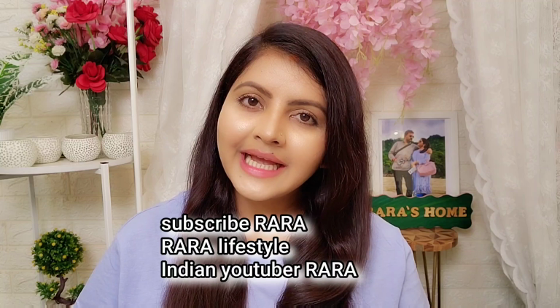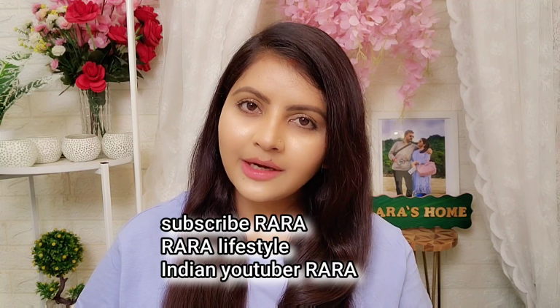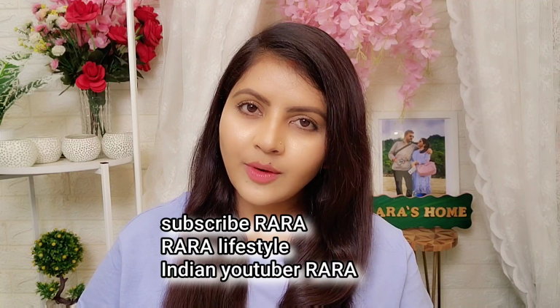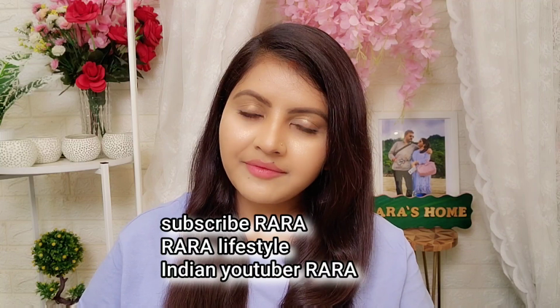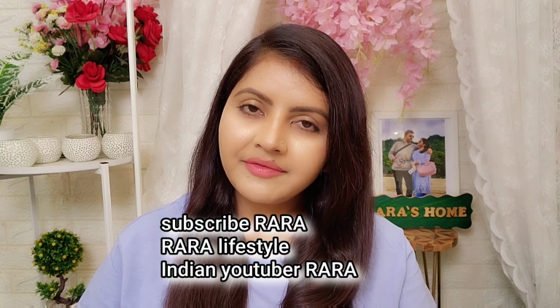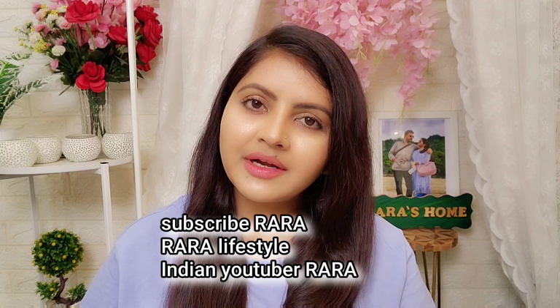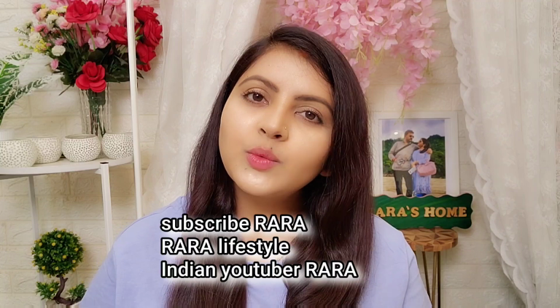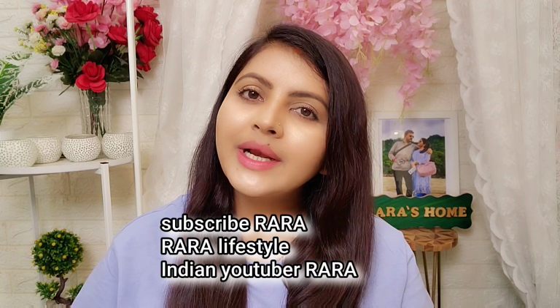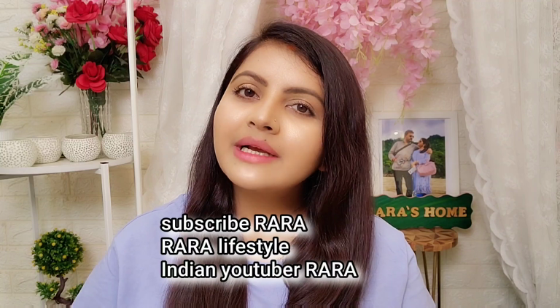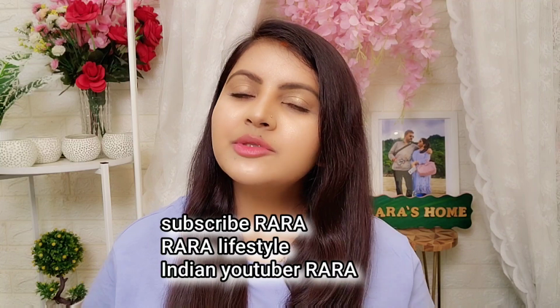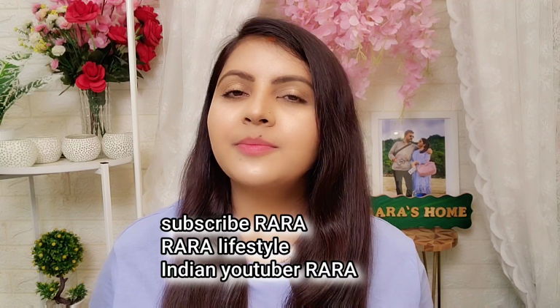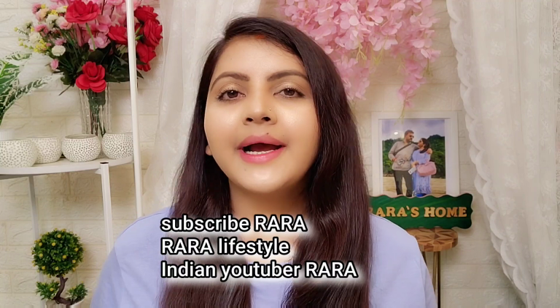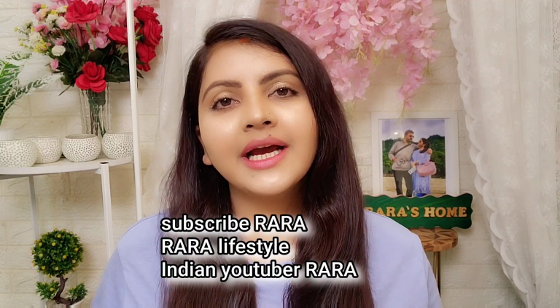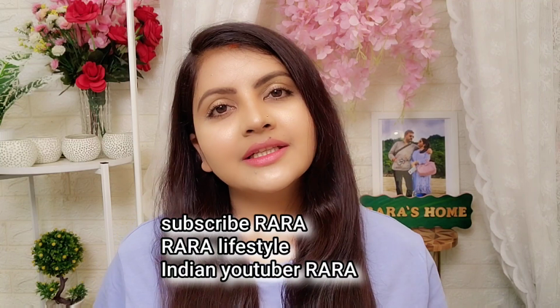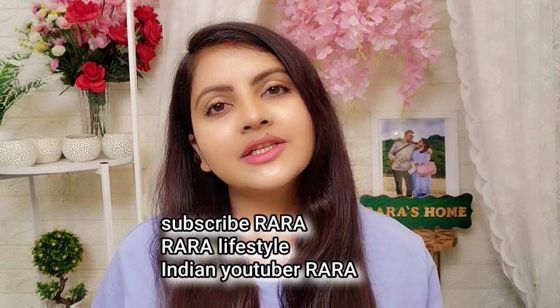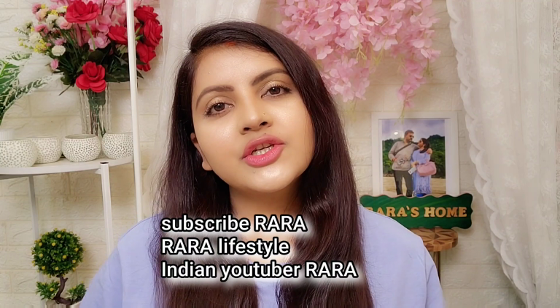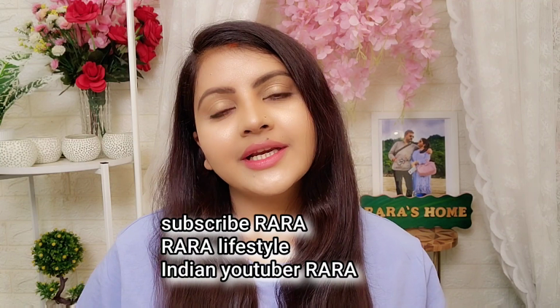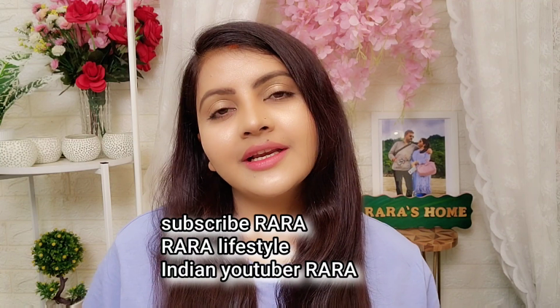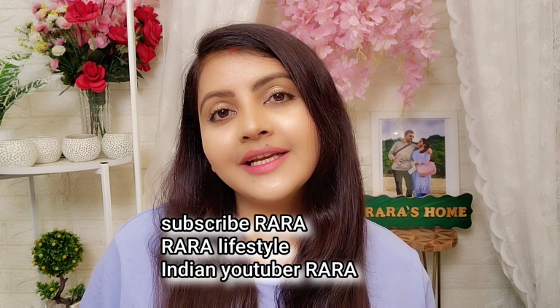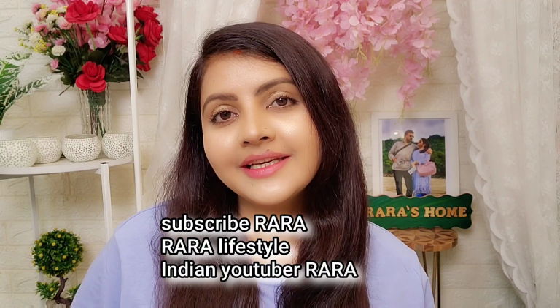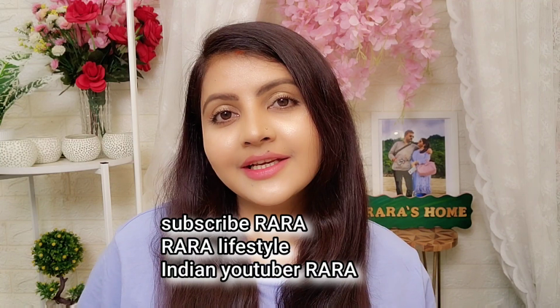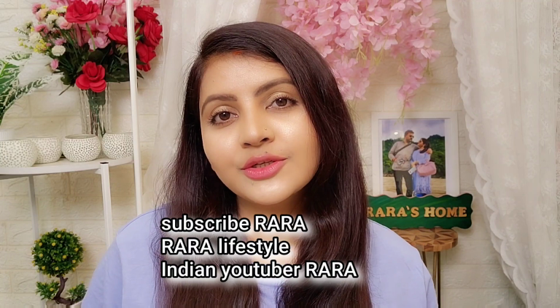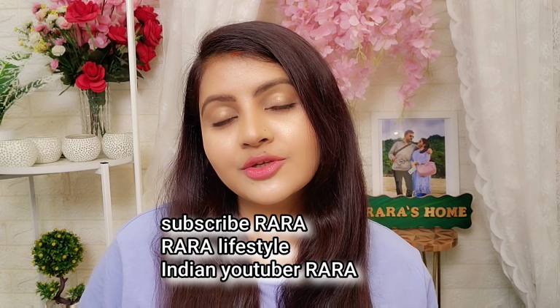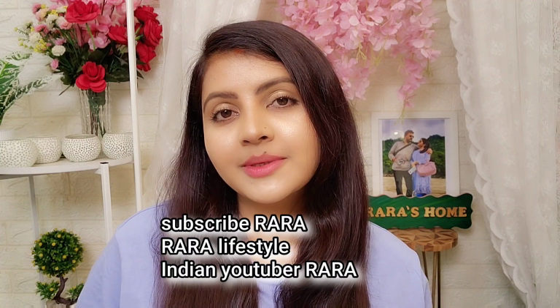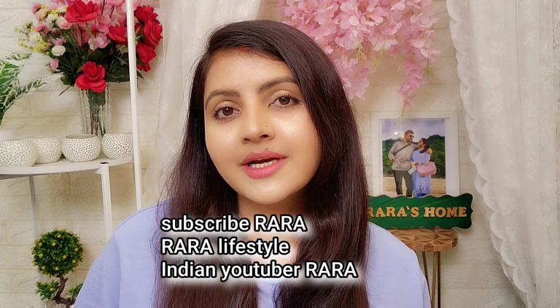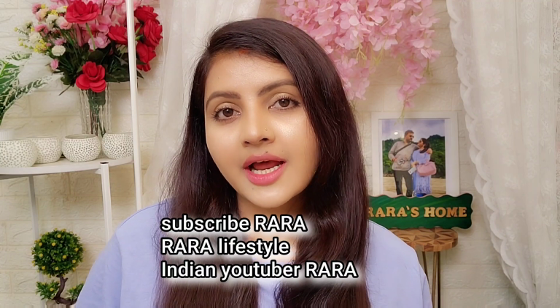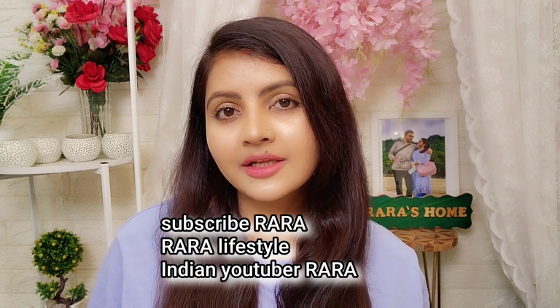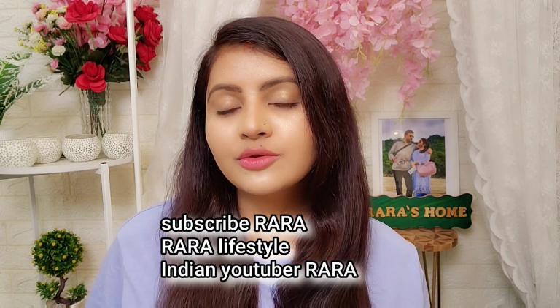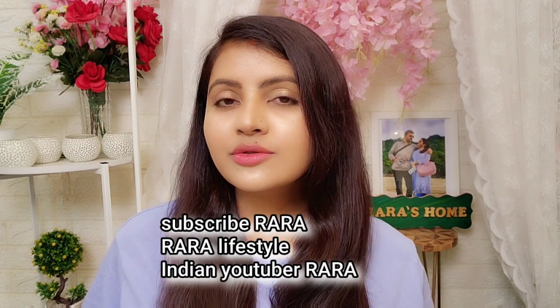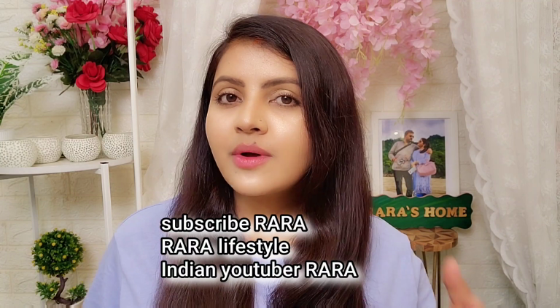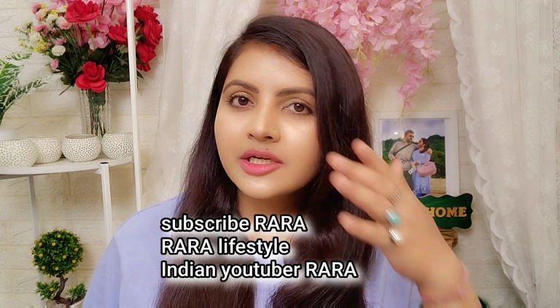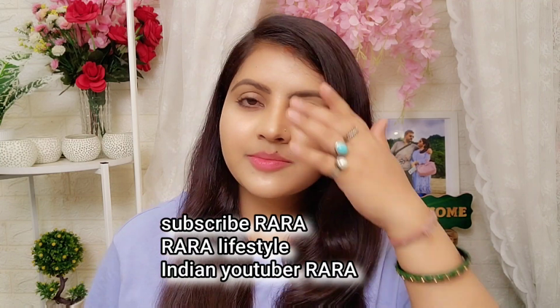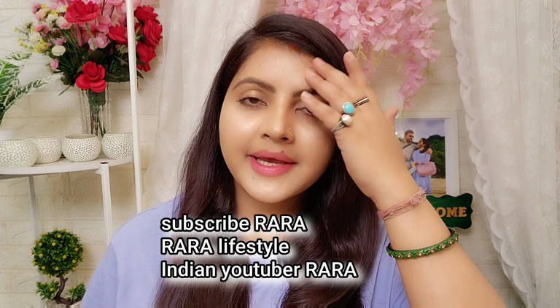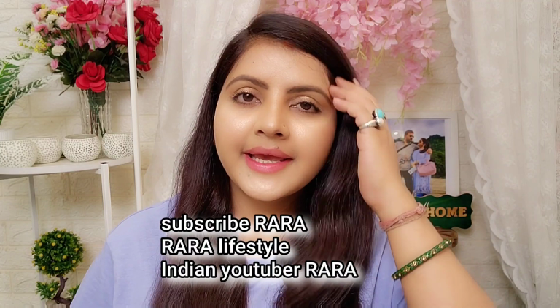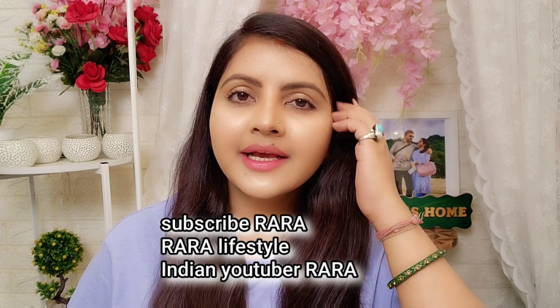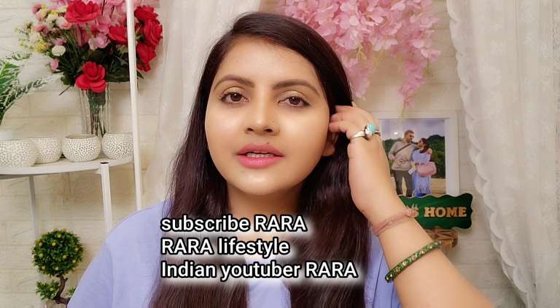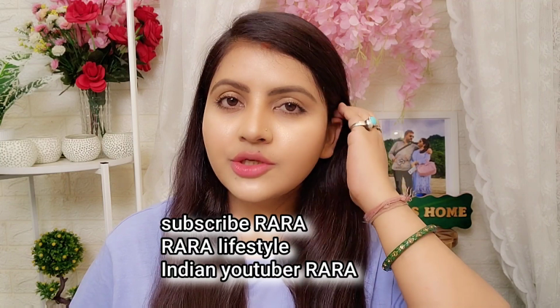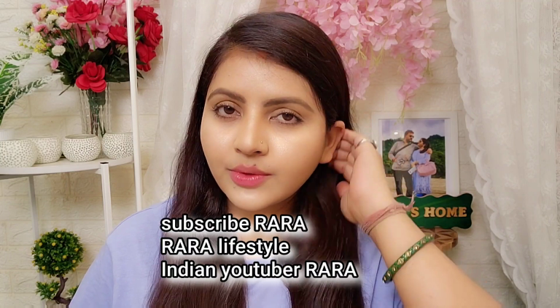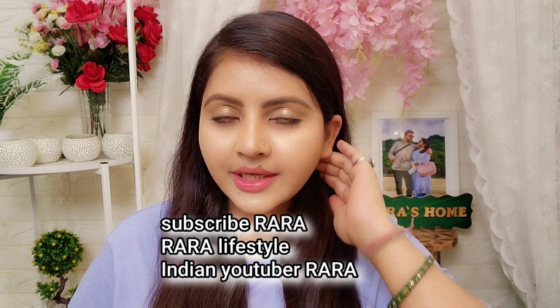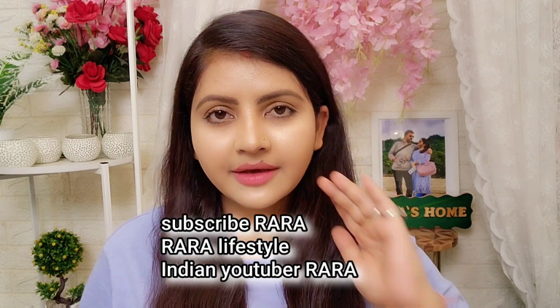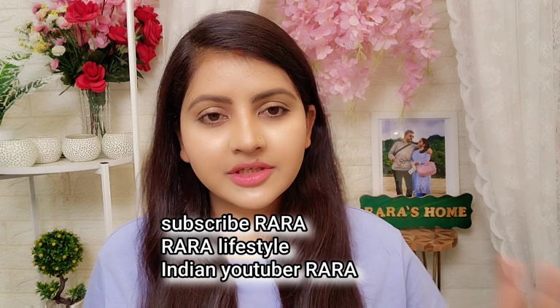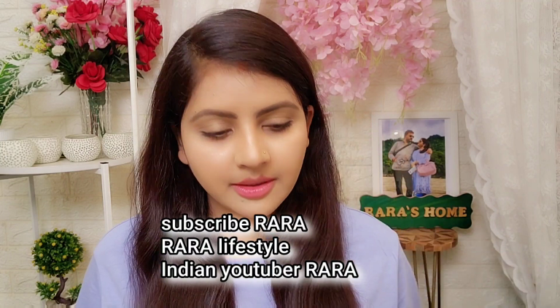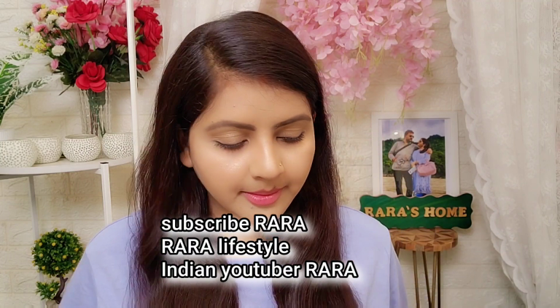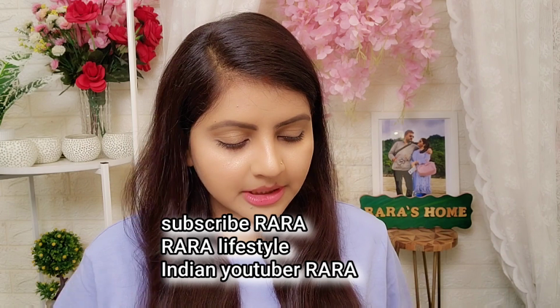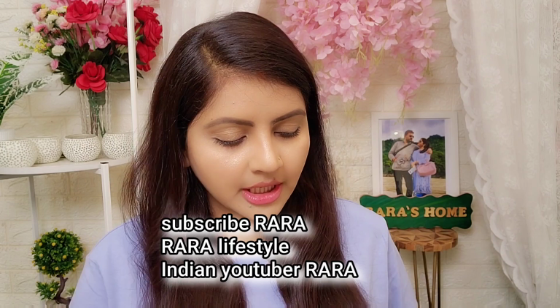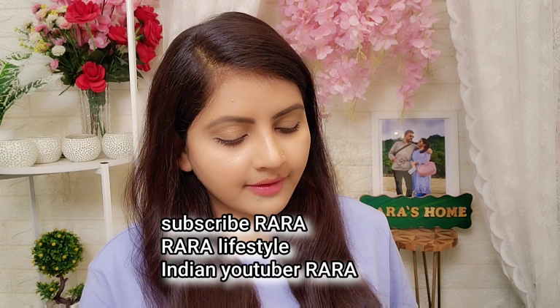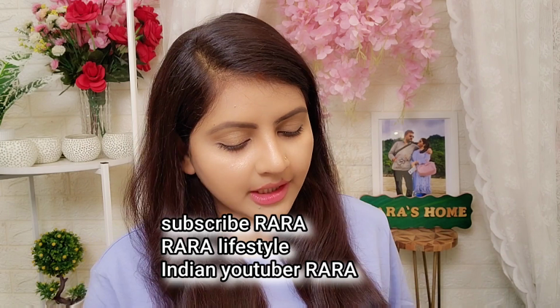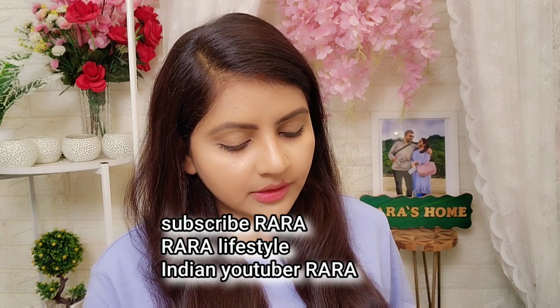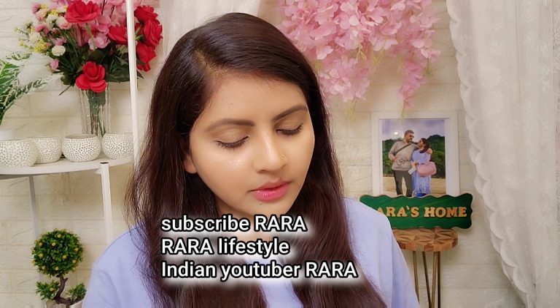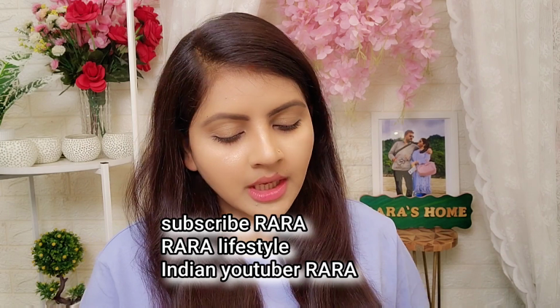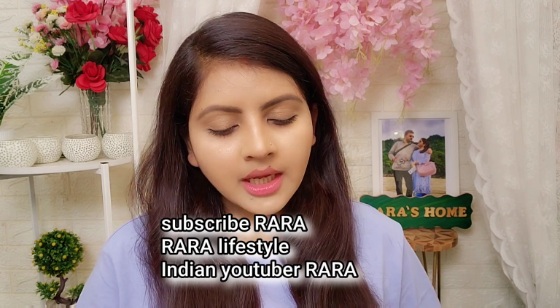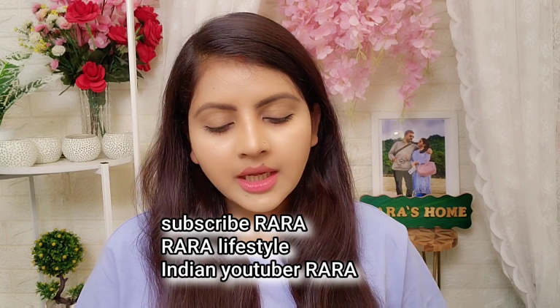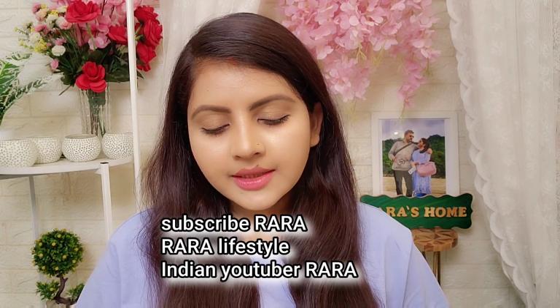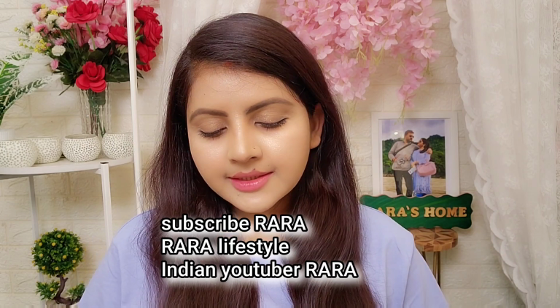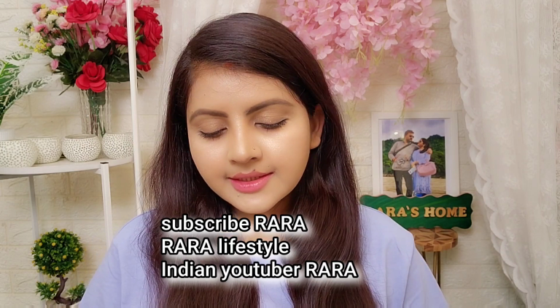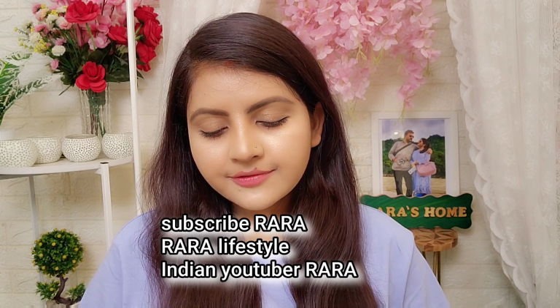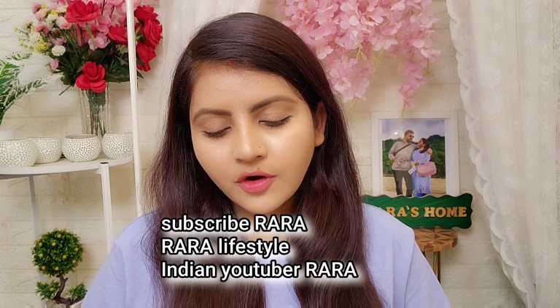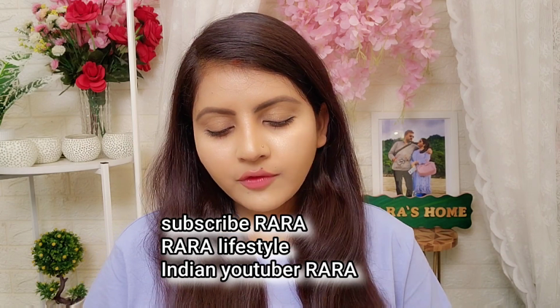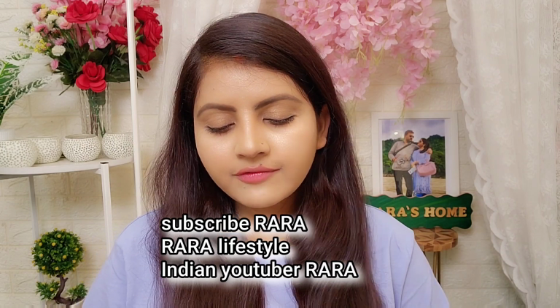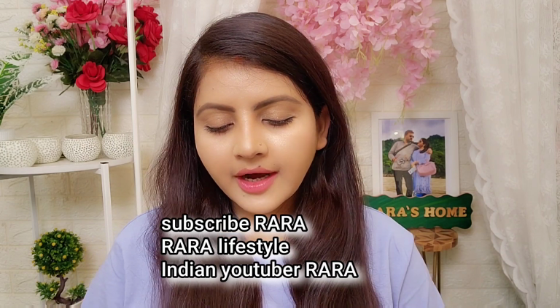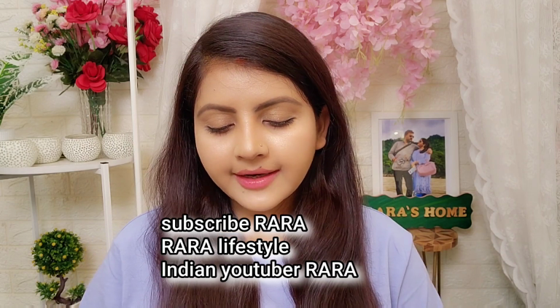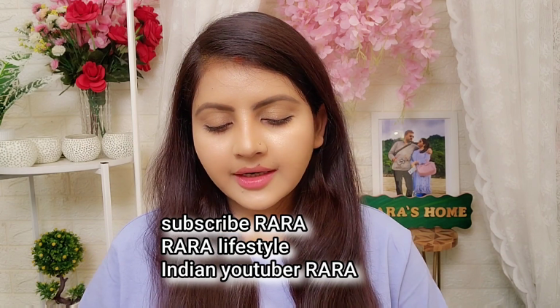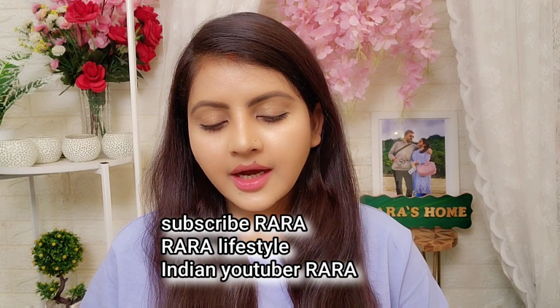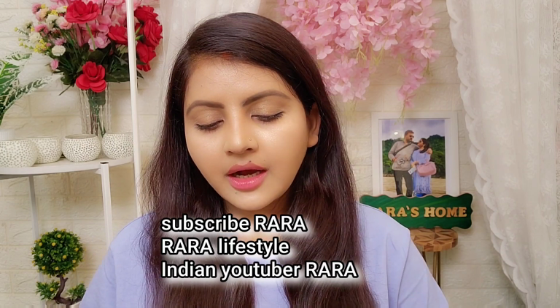Hello everyone, welcome to my channel Indian YouTuber Rara. Friends, today I am going to tell you about a tunic. This is from Varanga.